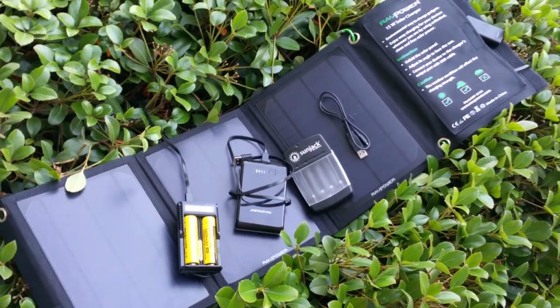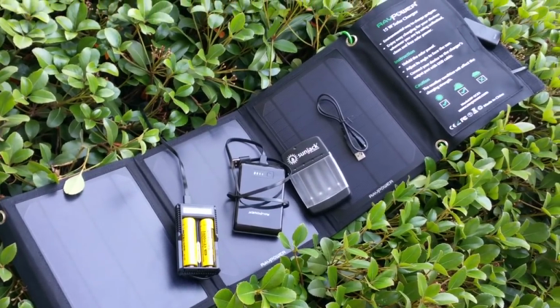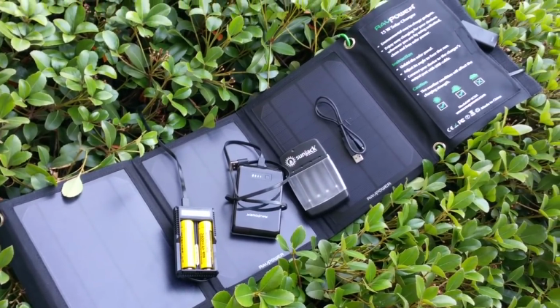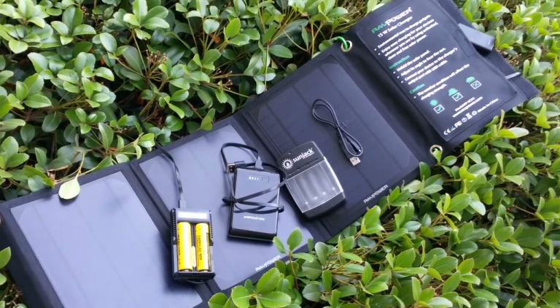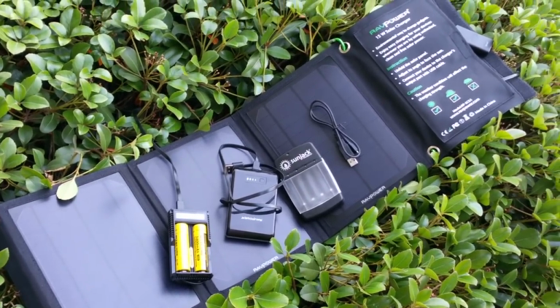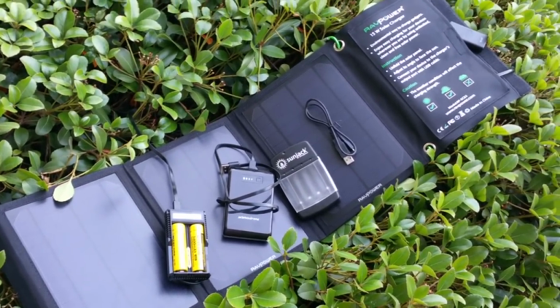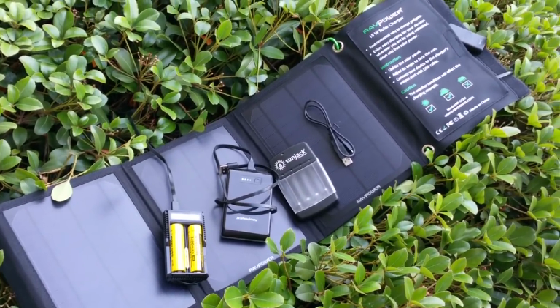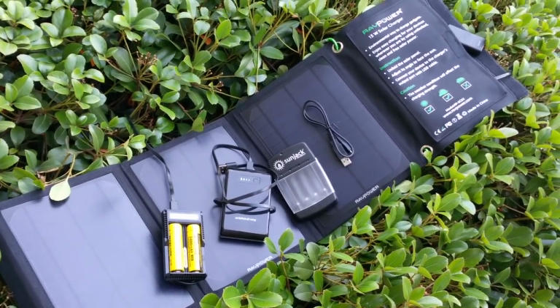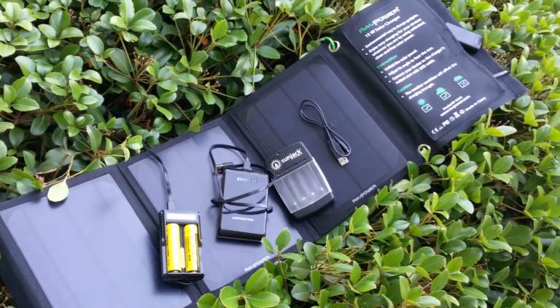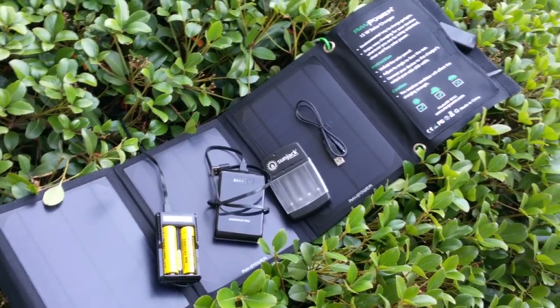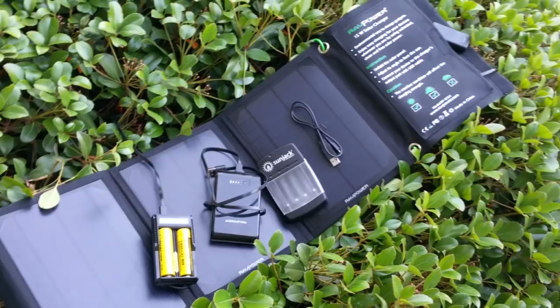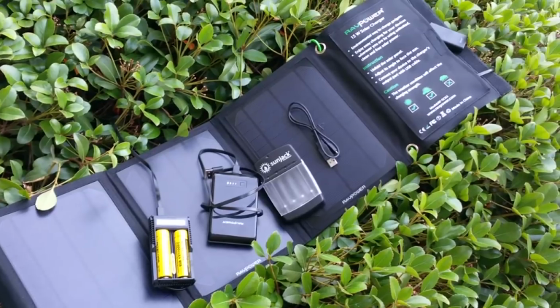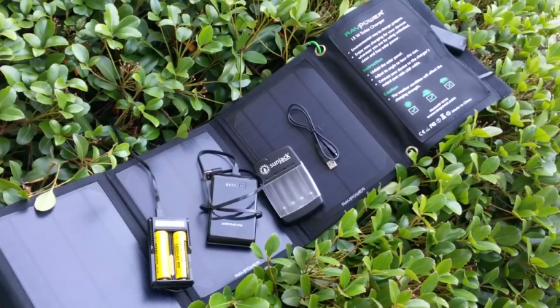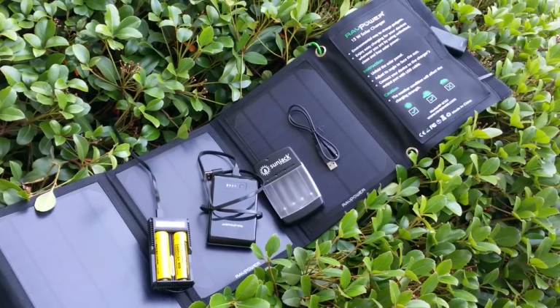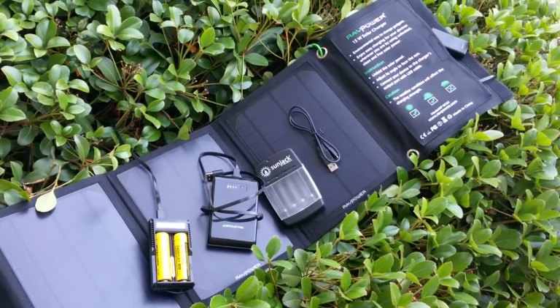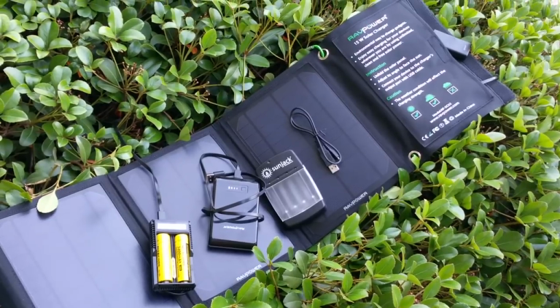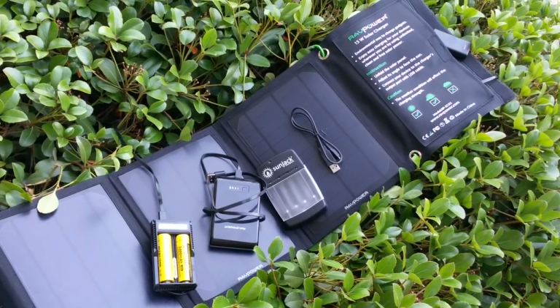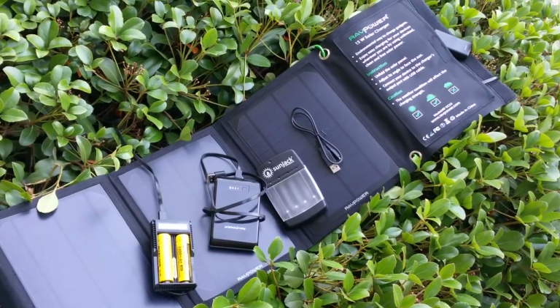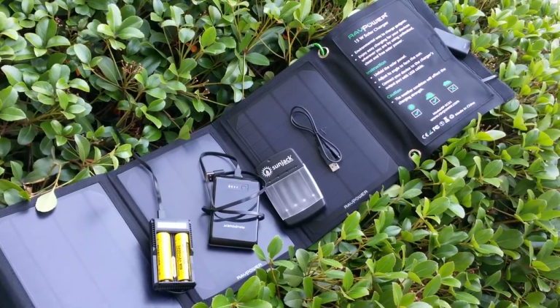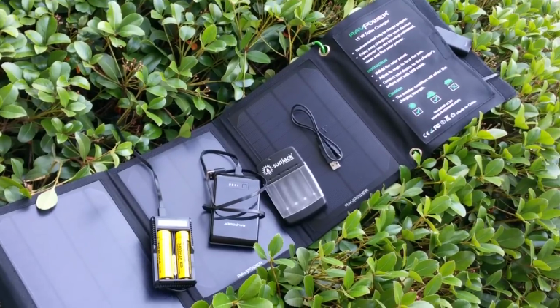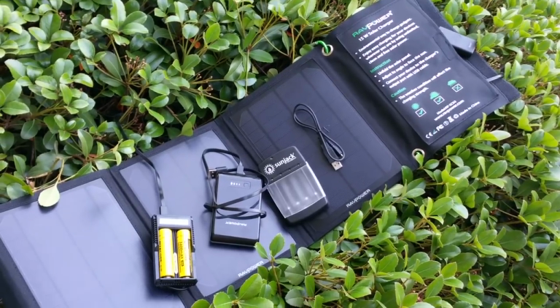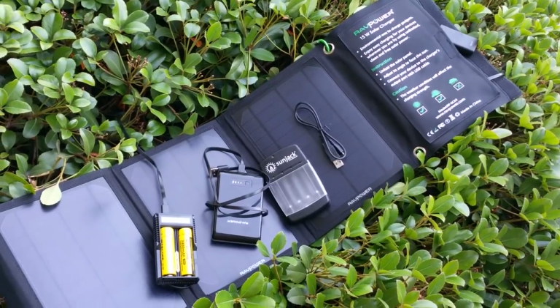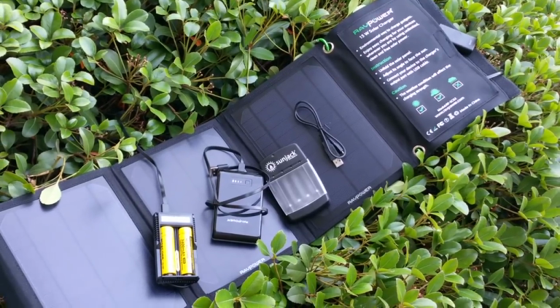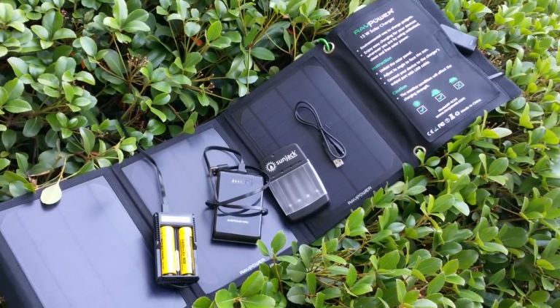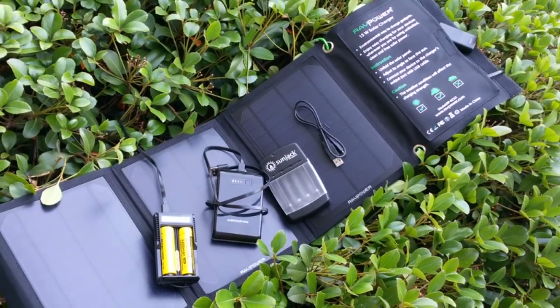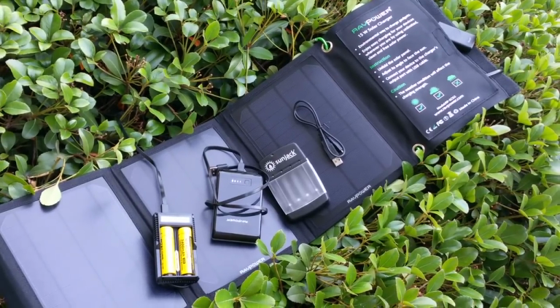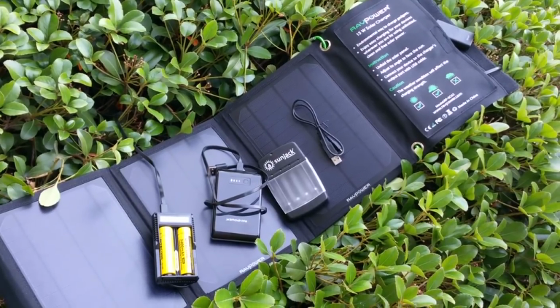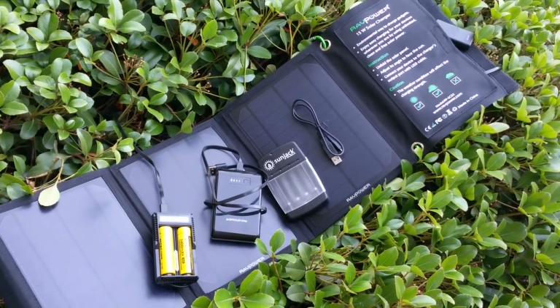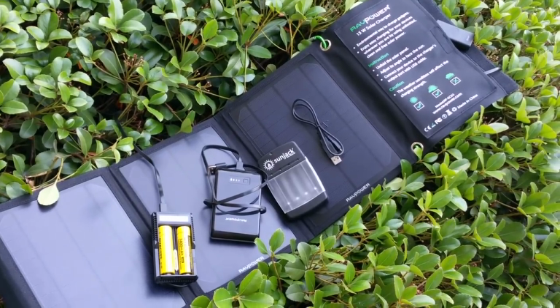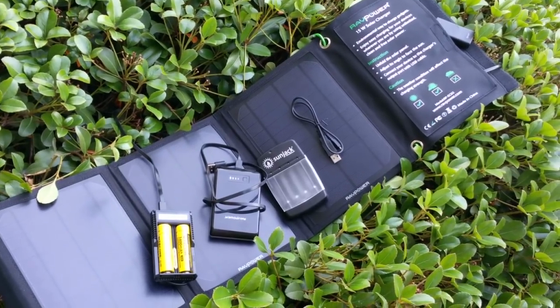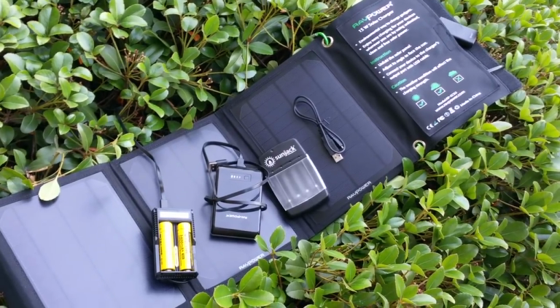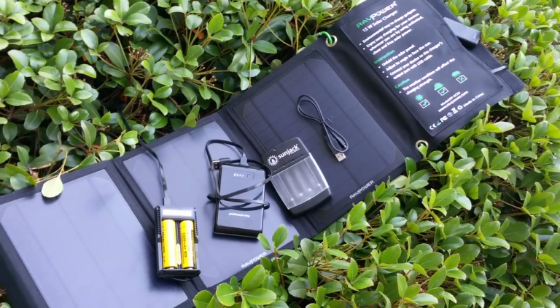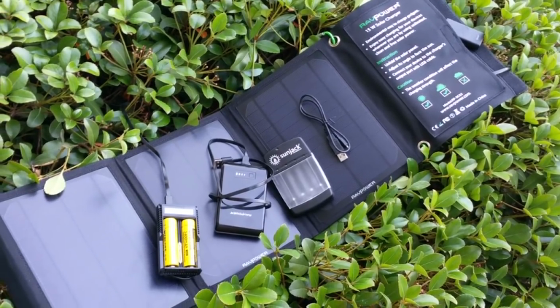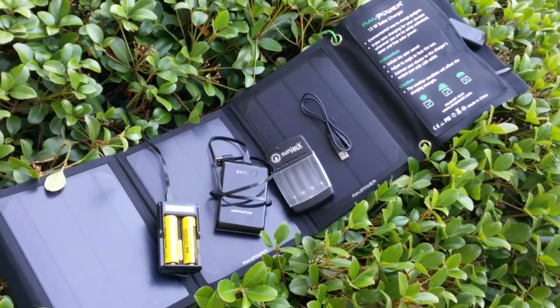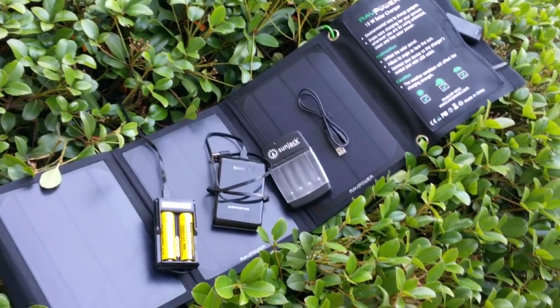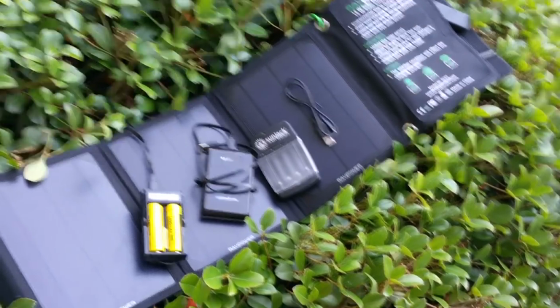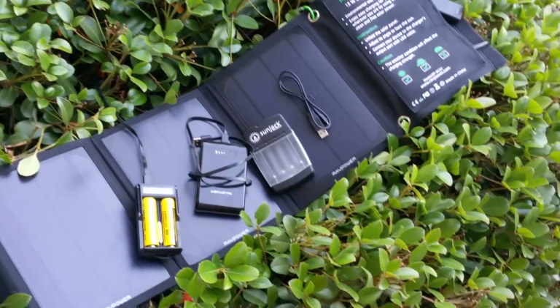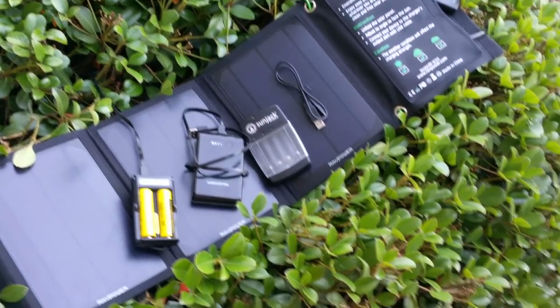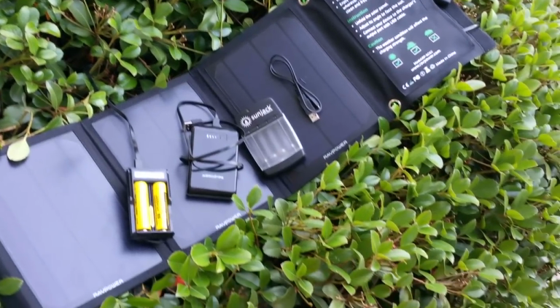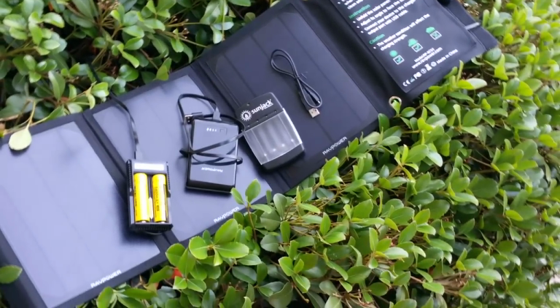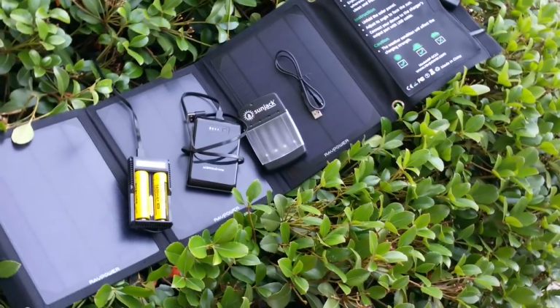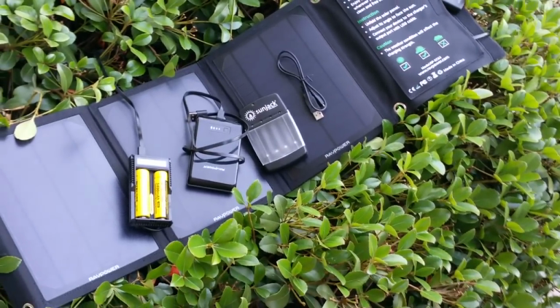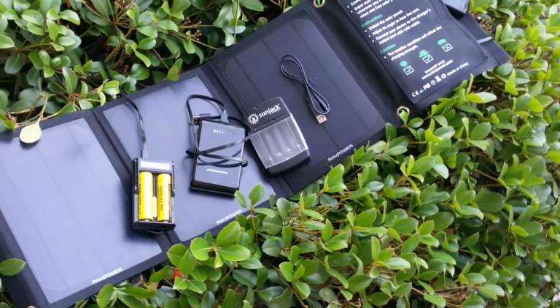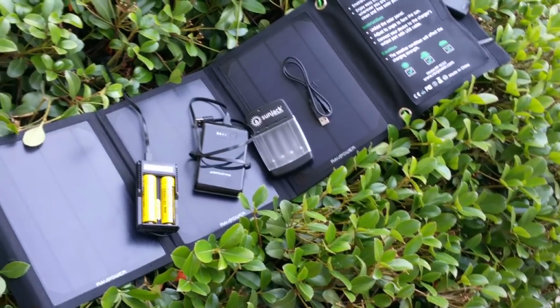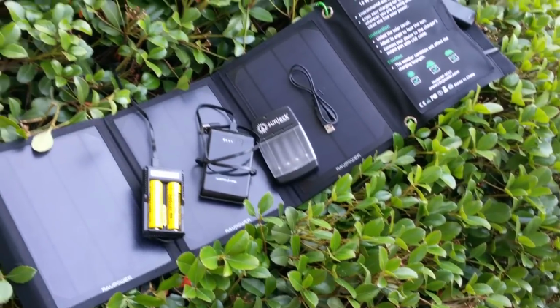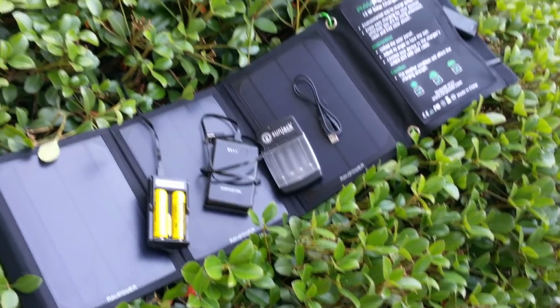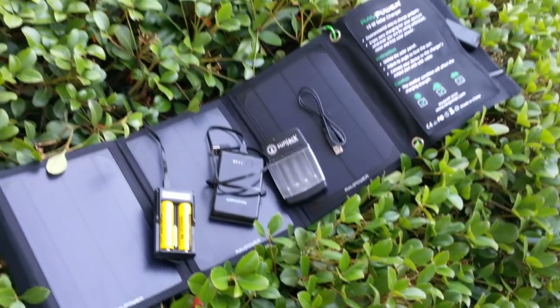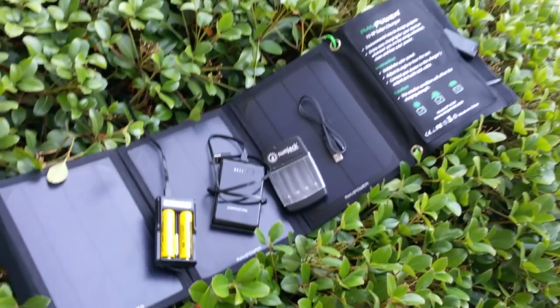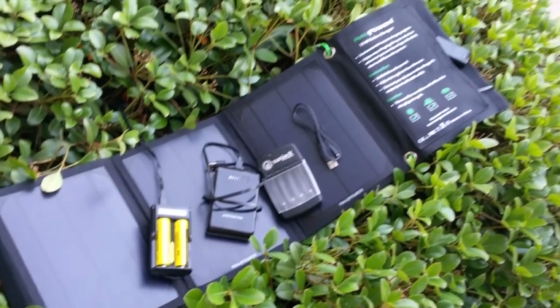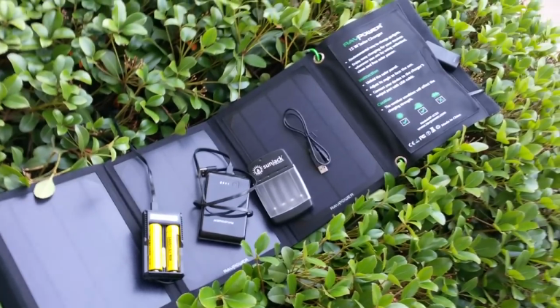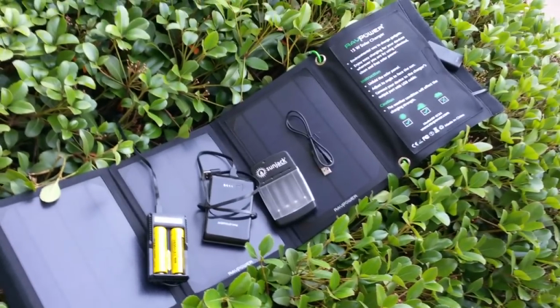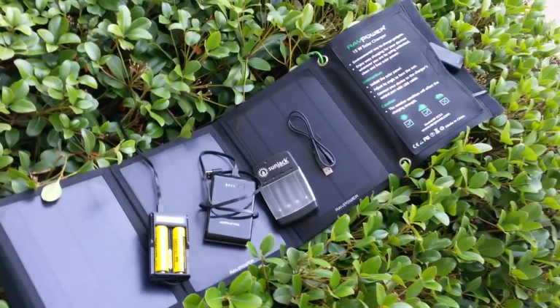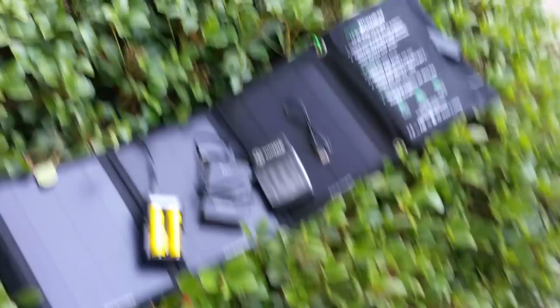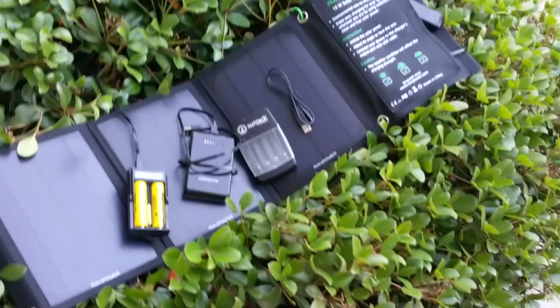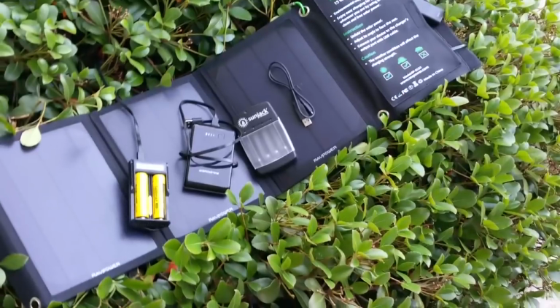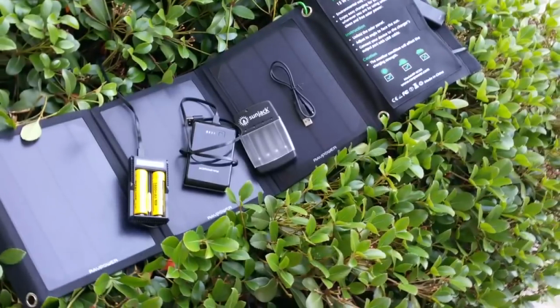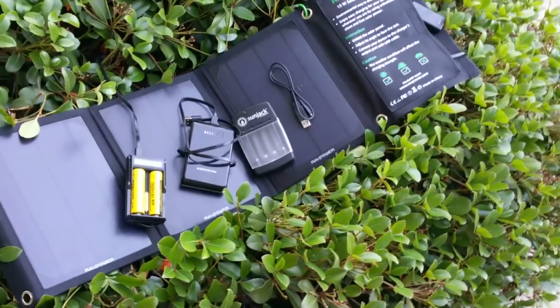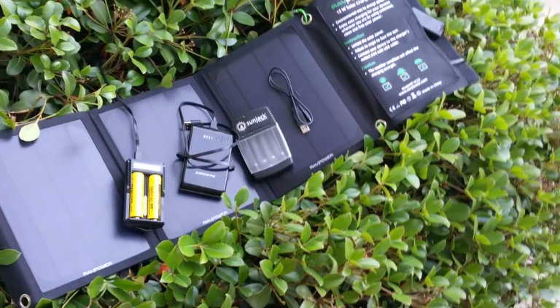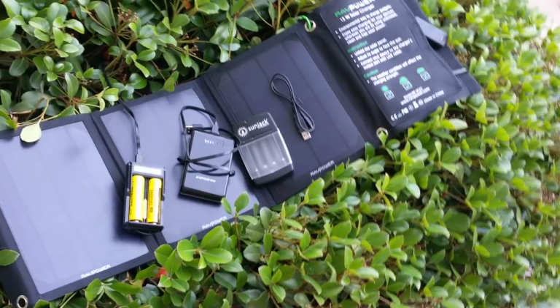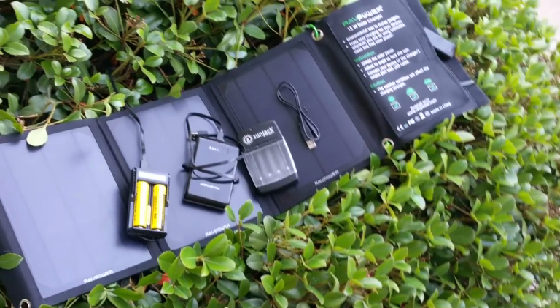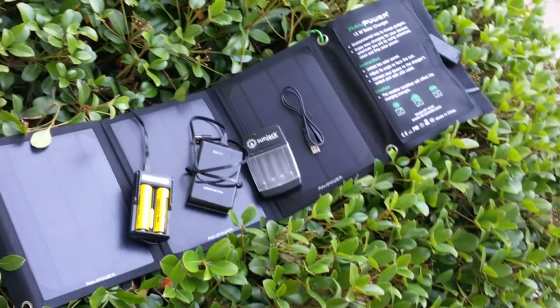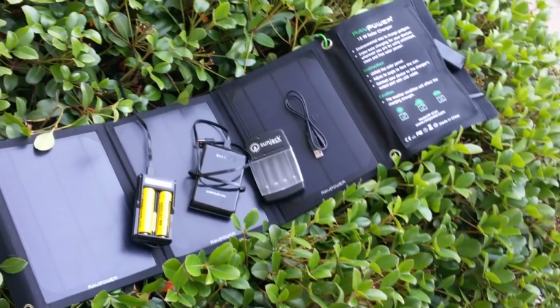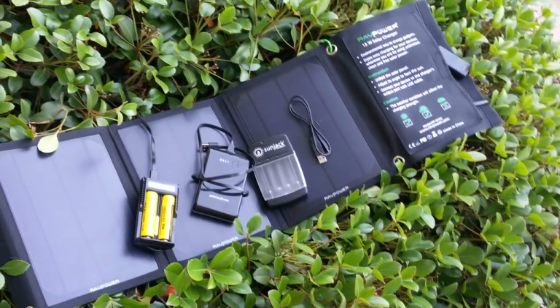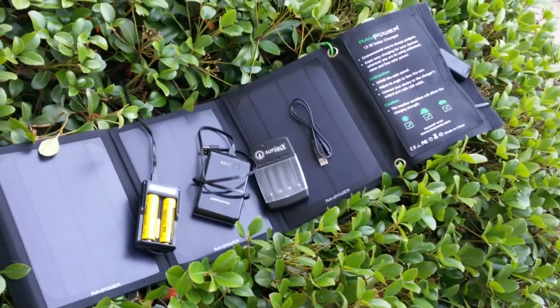I've done some Goal Zero and I've shown that on video — very expensive, but really well-made stuff. I've kind of been playing with some different stuff lately.